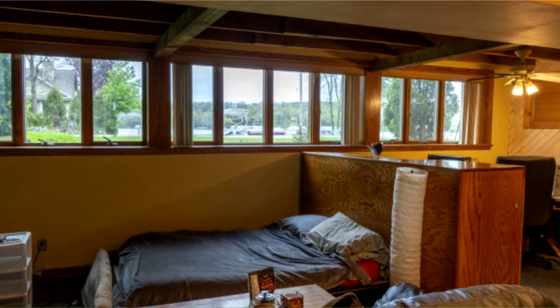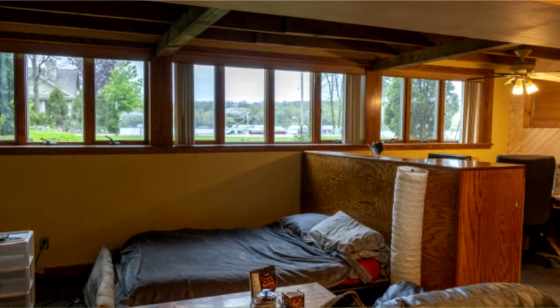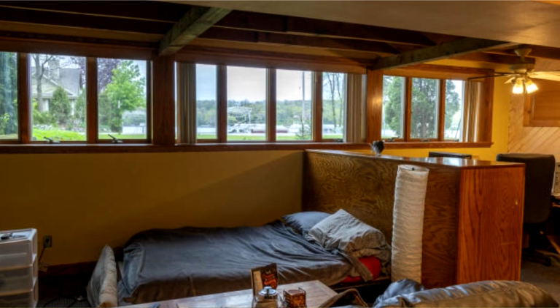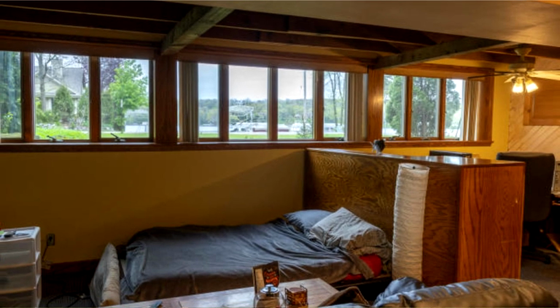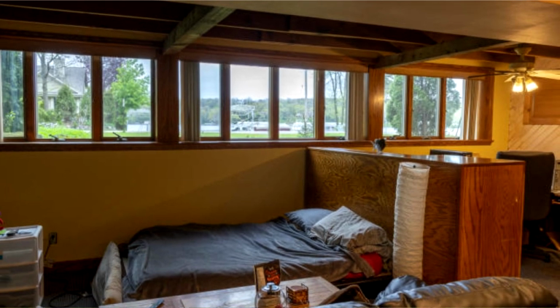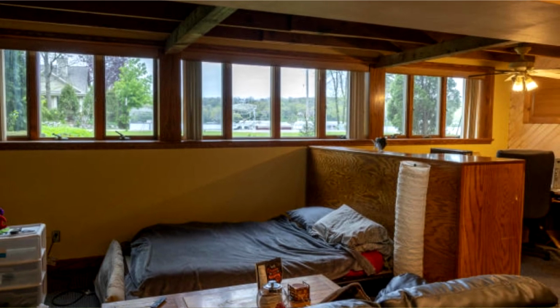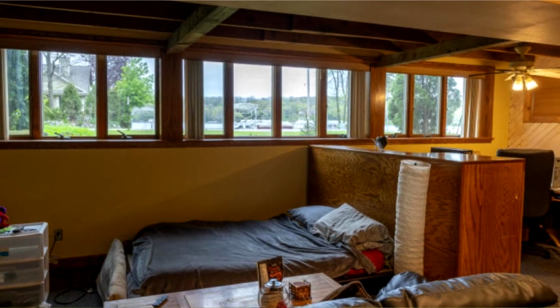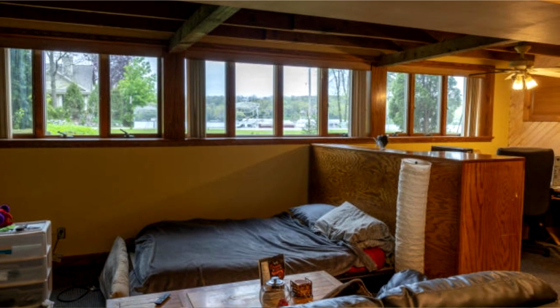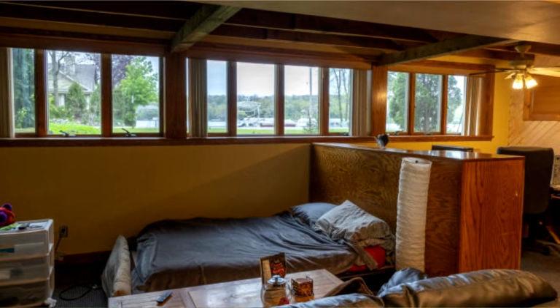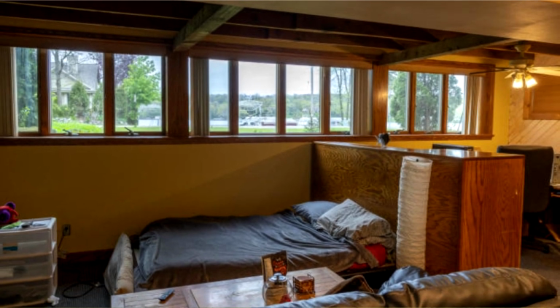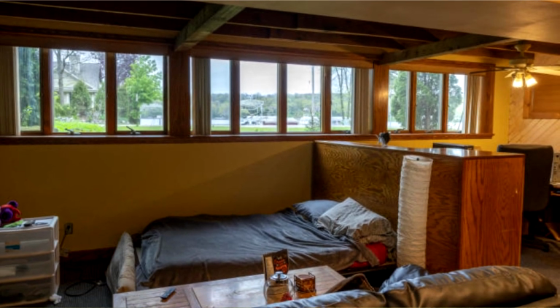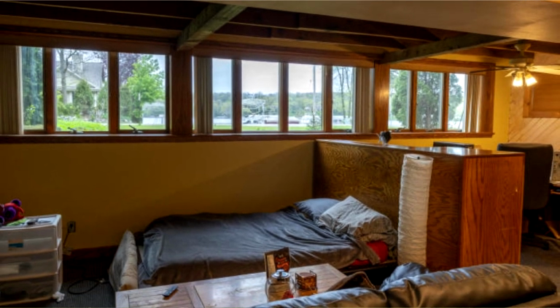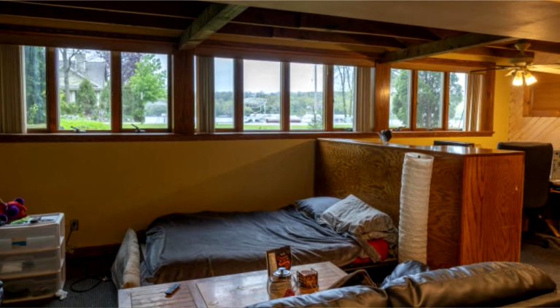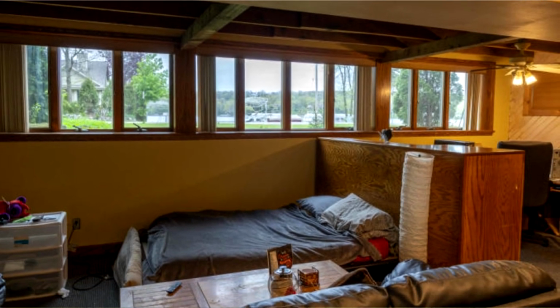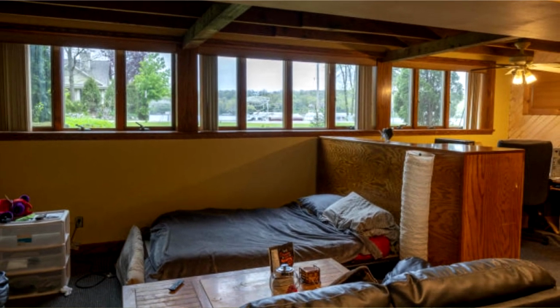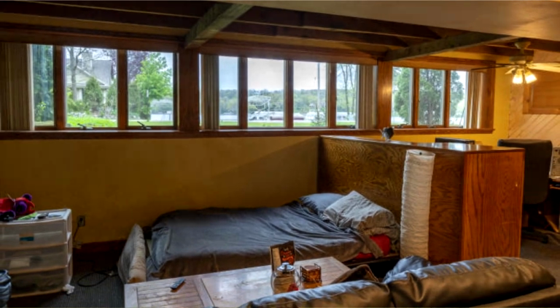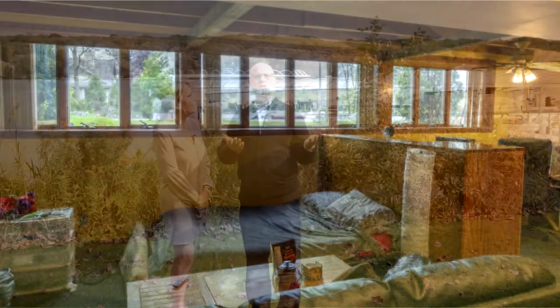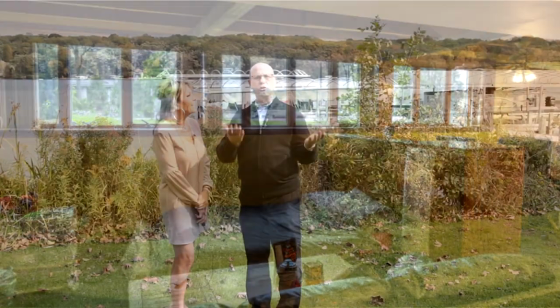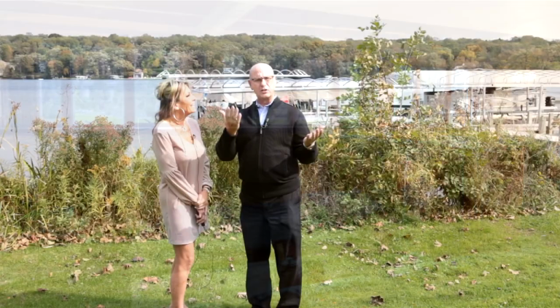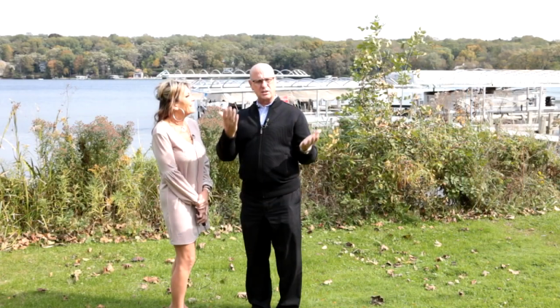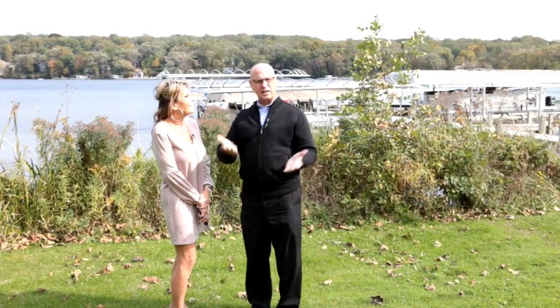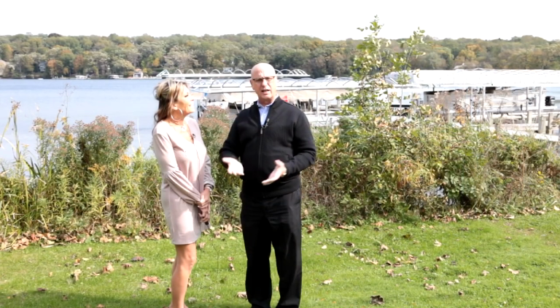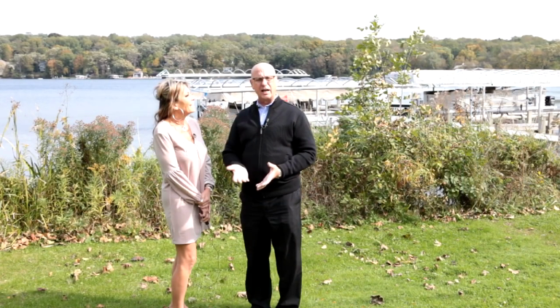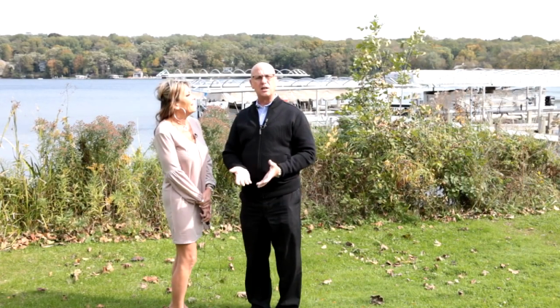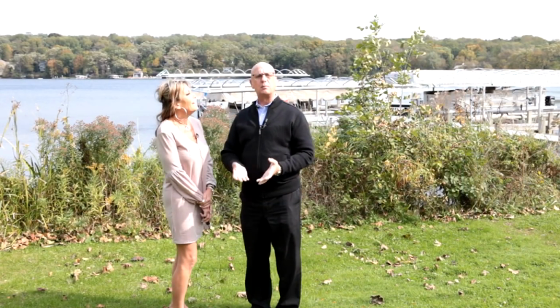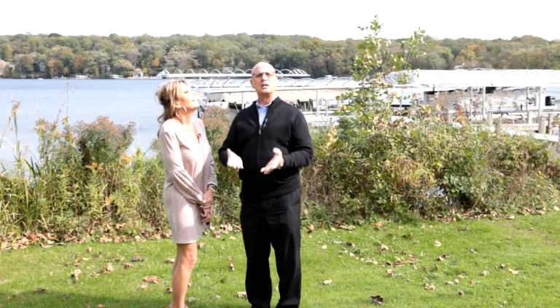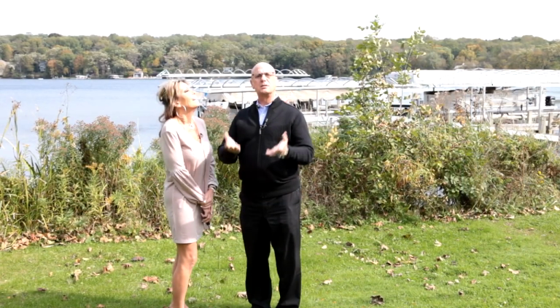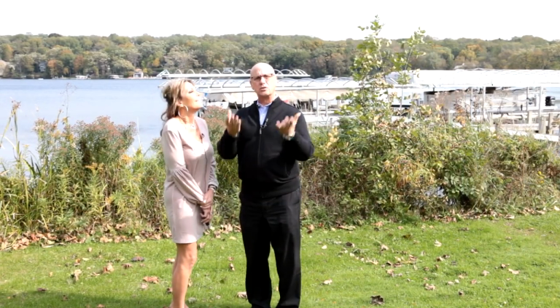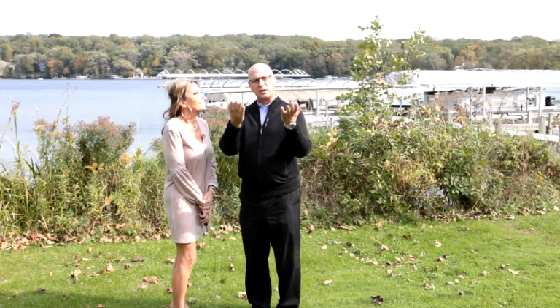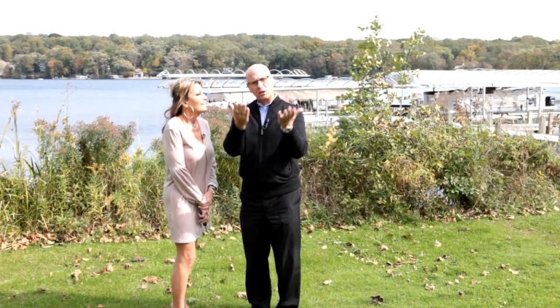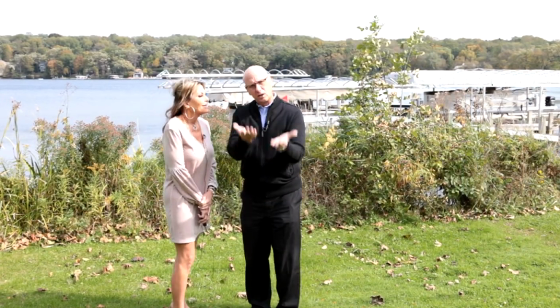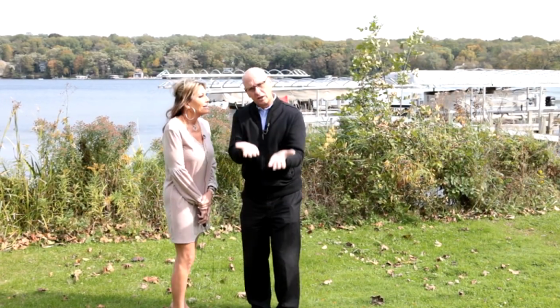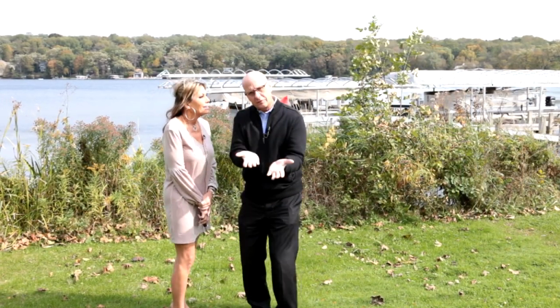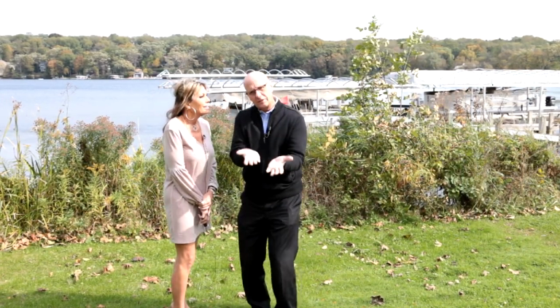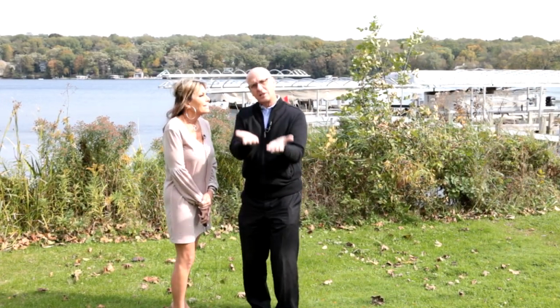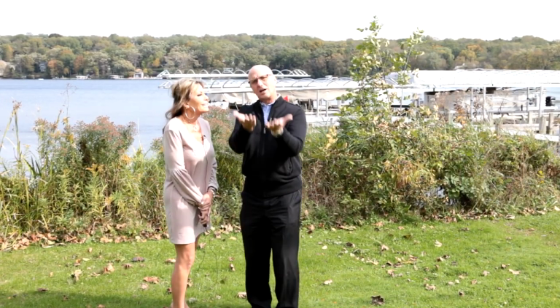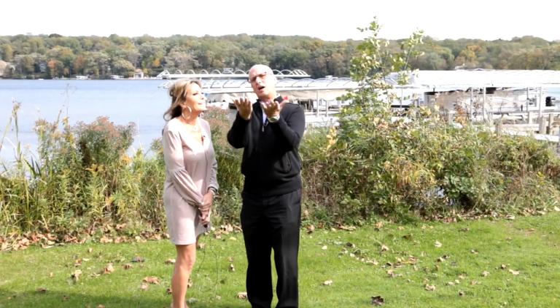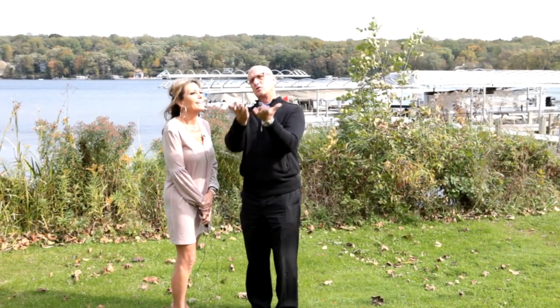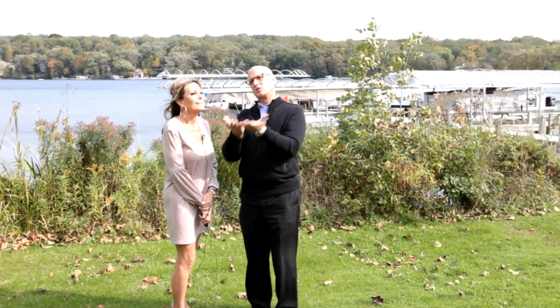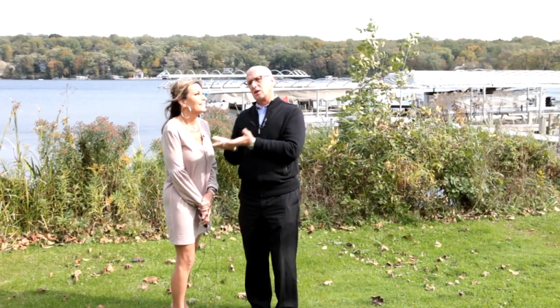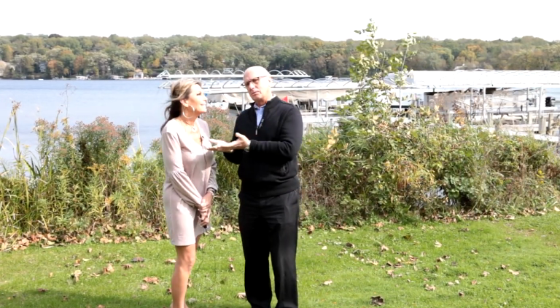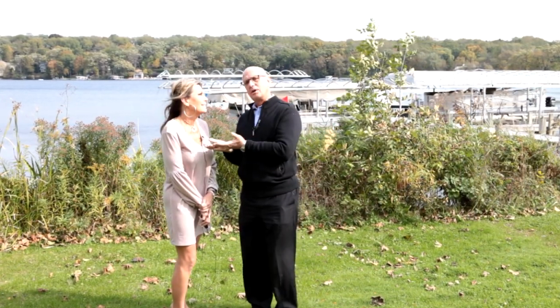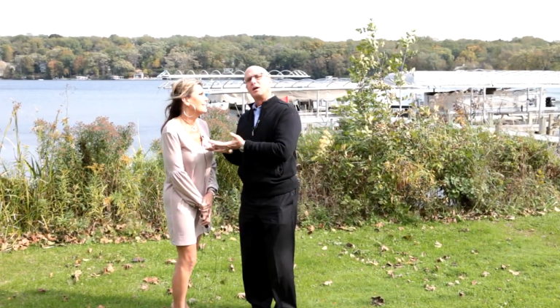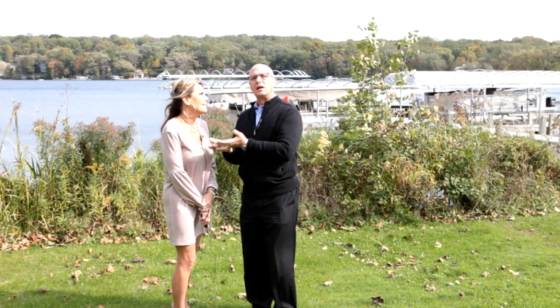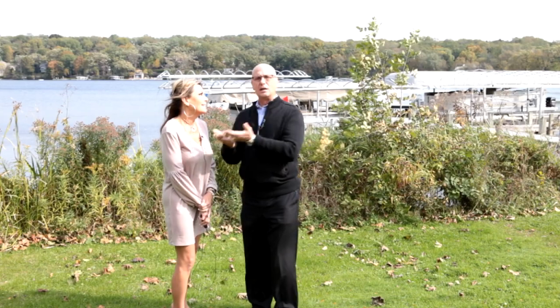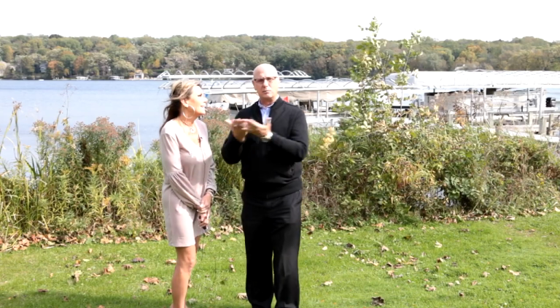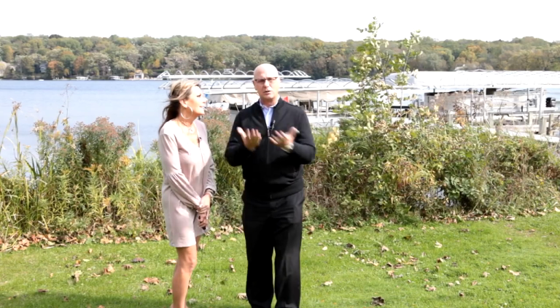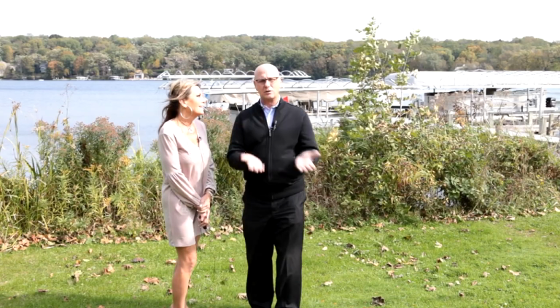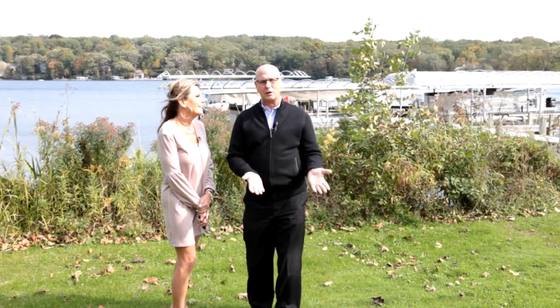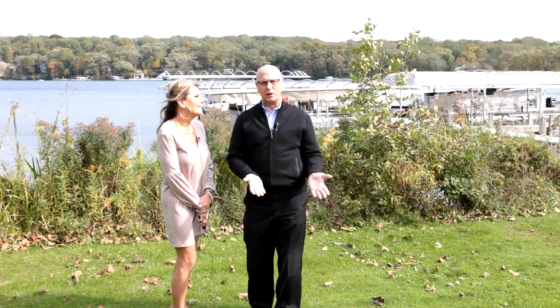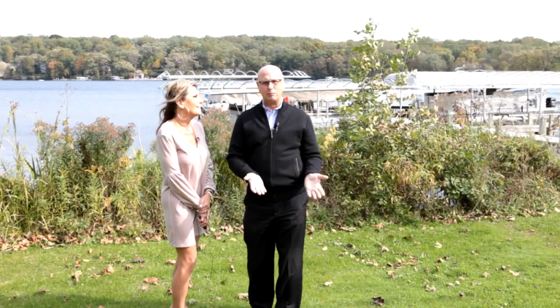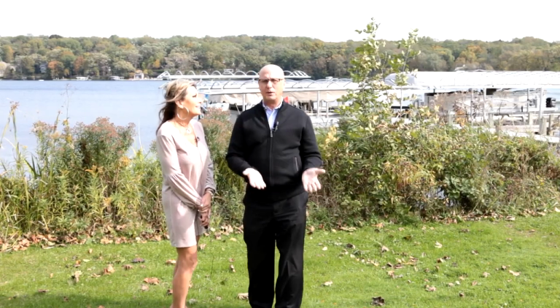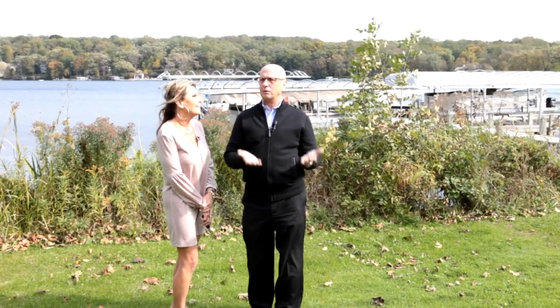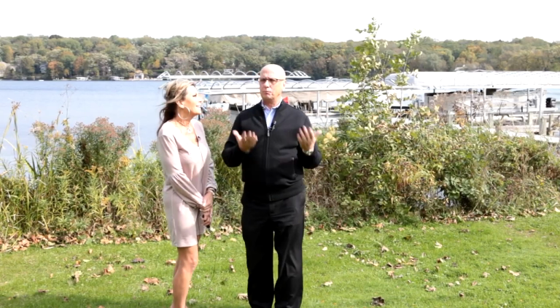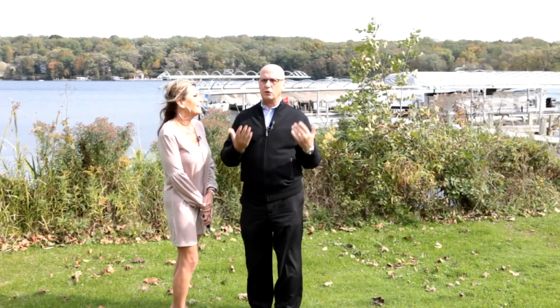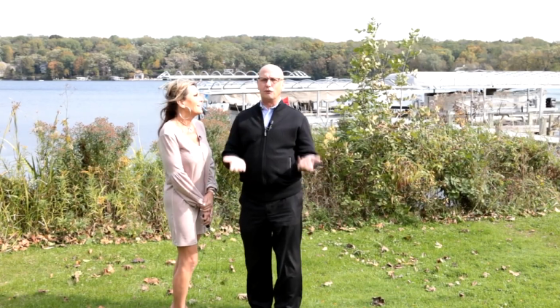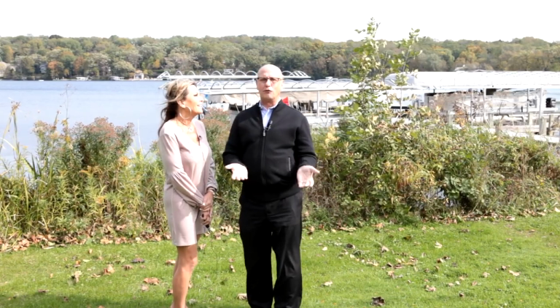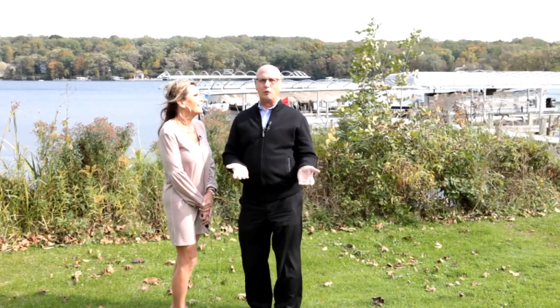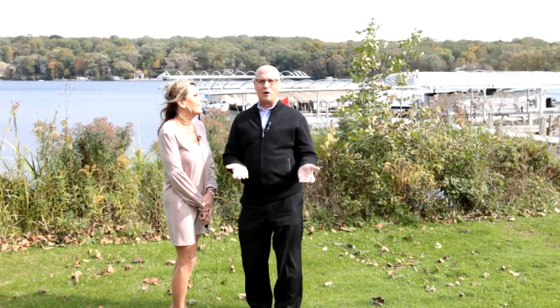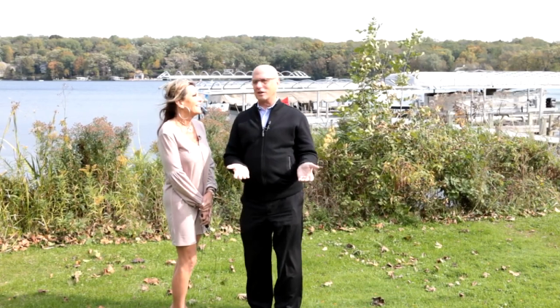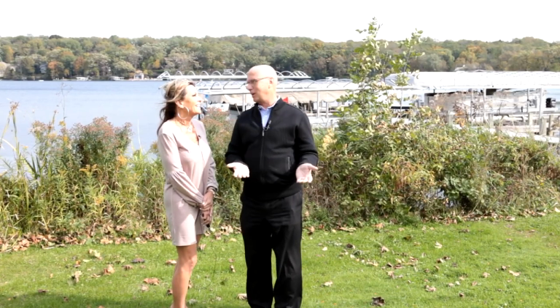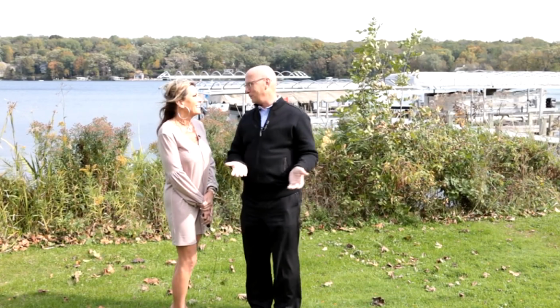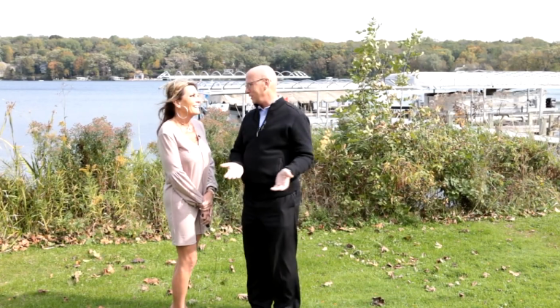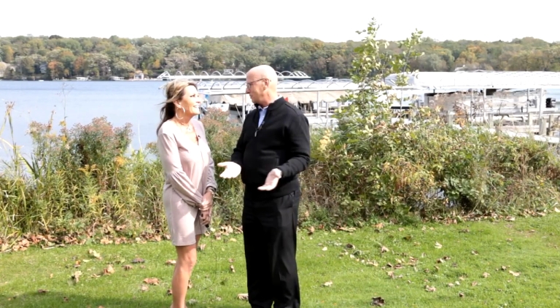The seller actually, 15 years ago, decided to add the basement. So he lifted the house up and built a big, beautiful walkout basement.